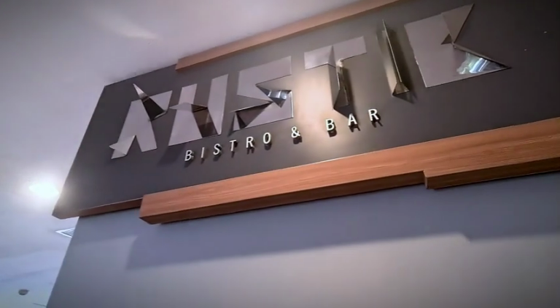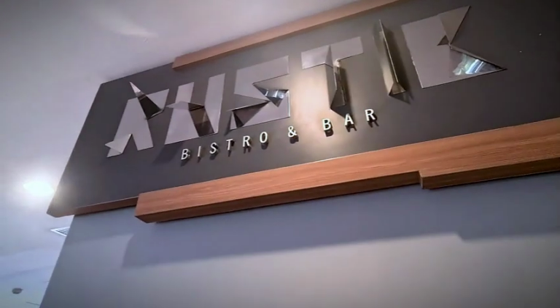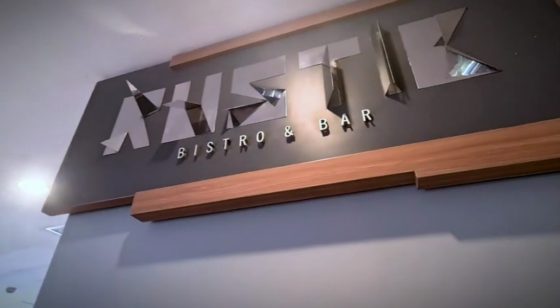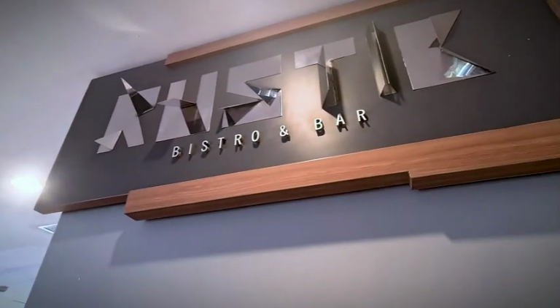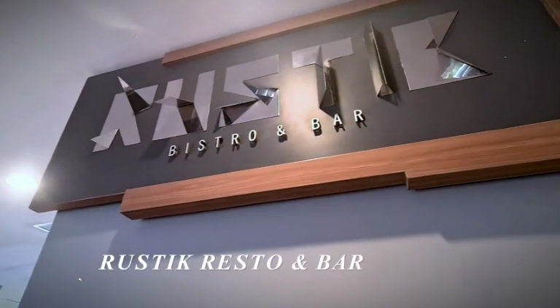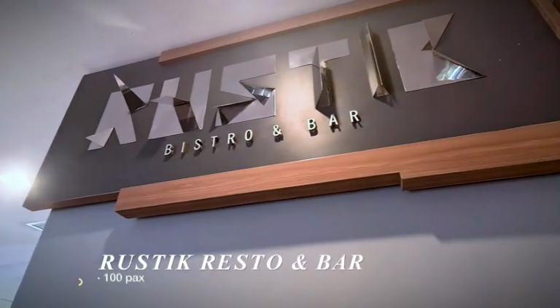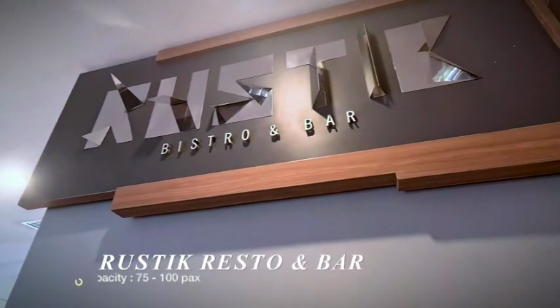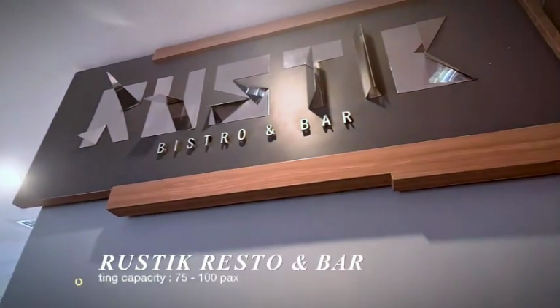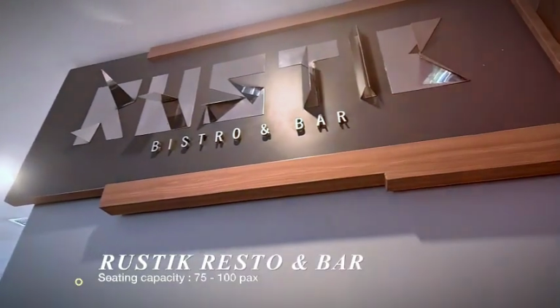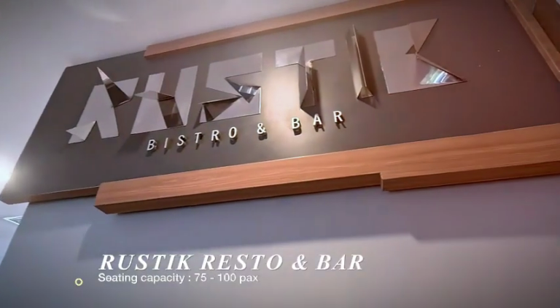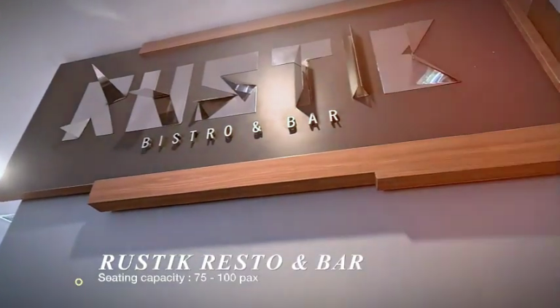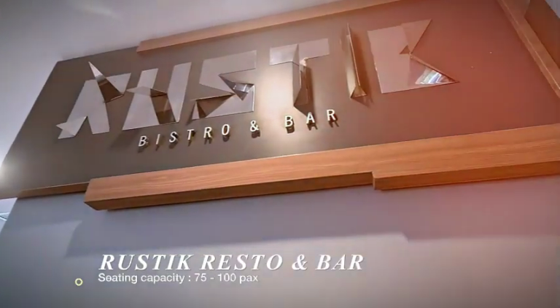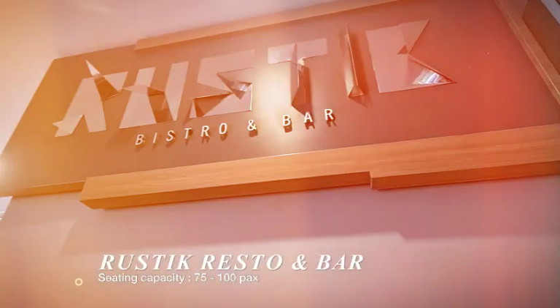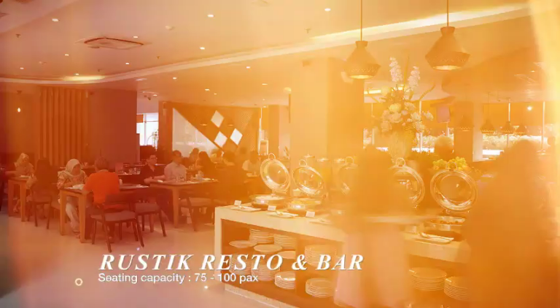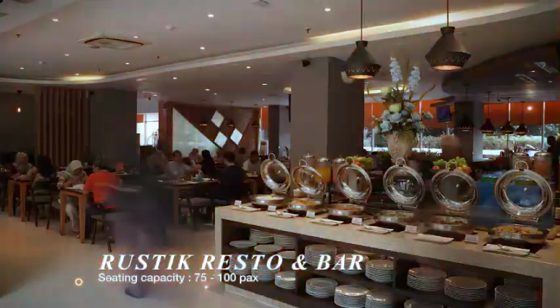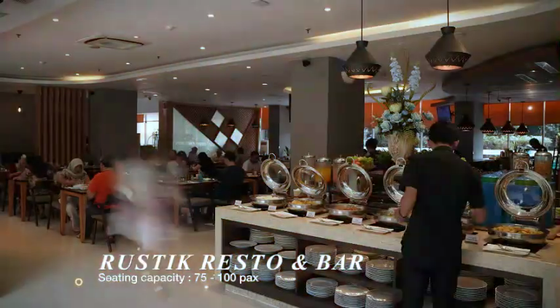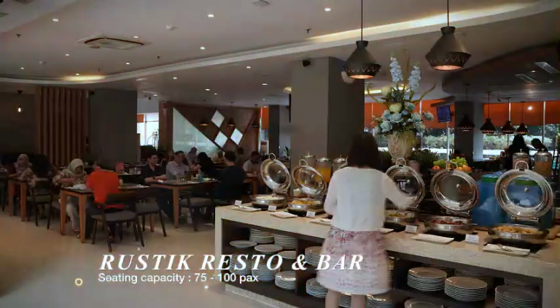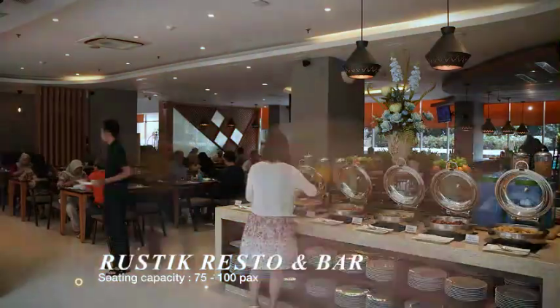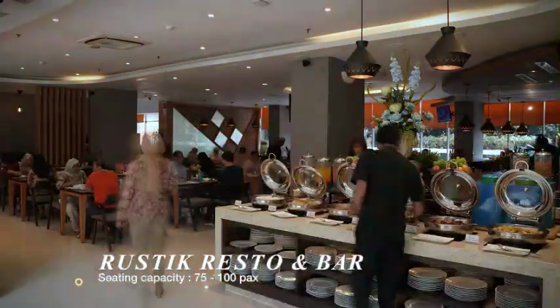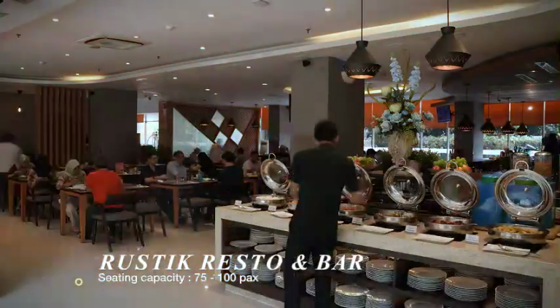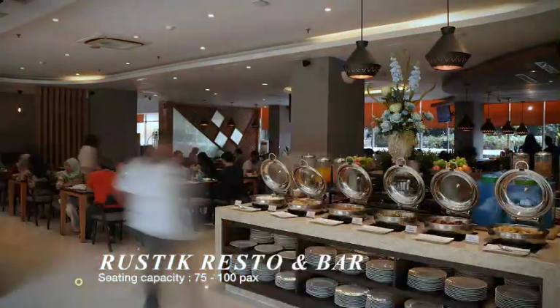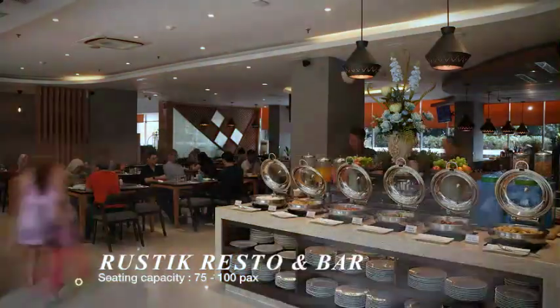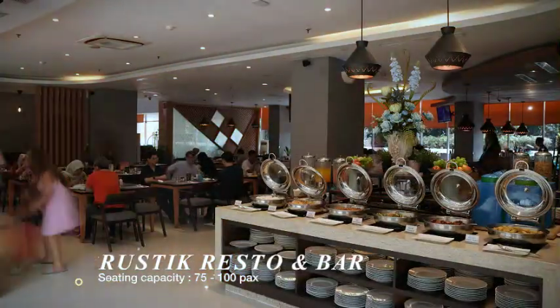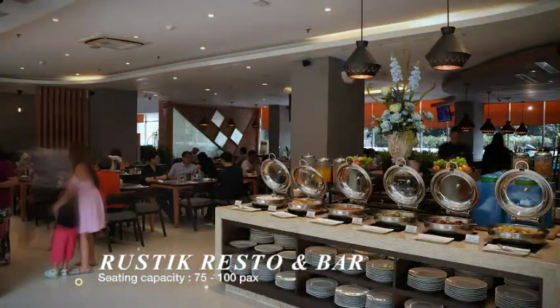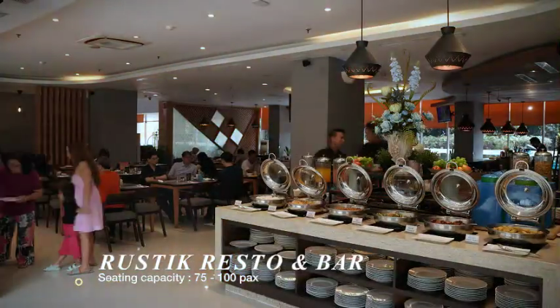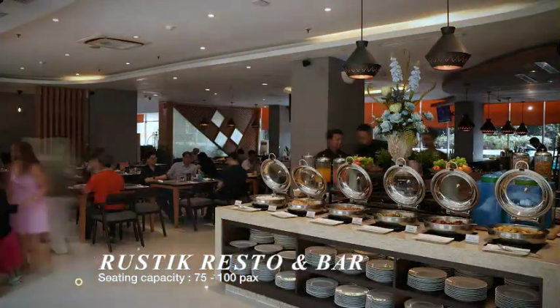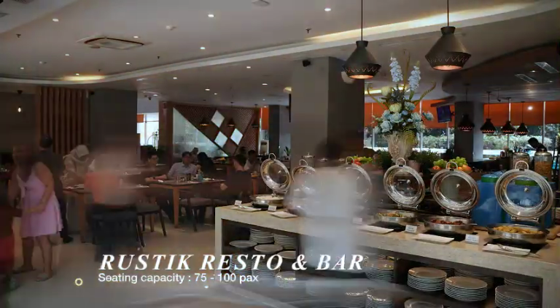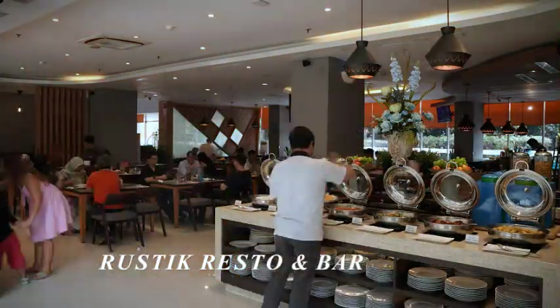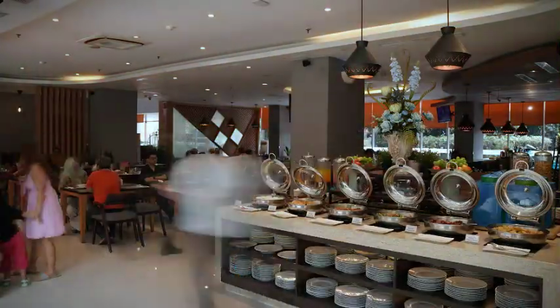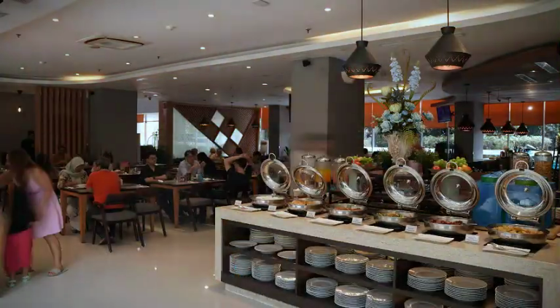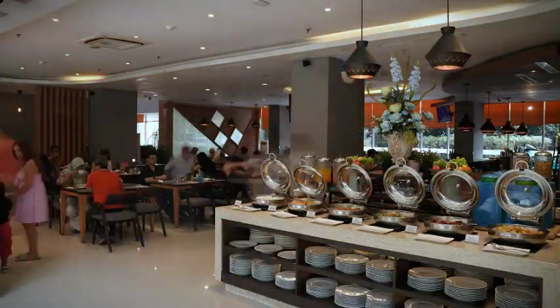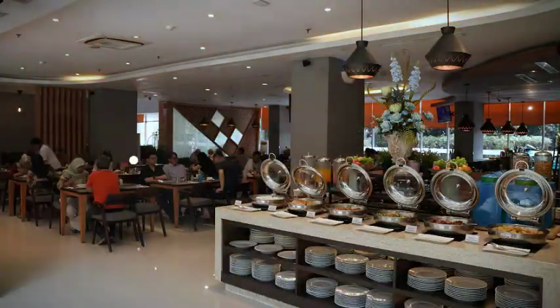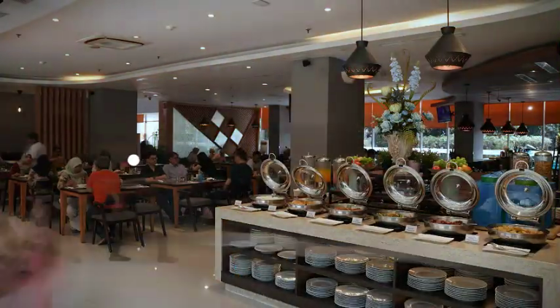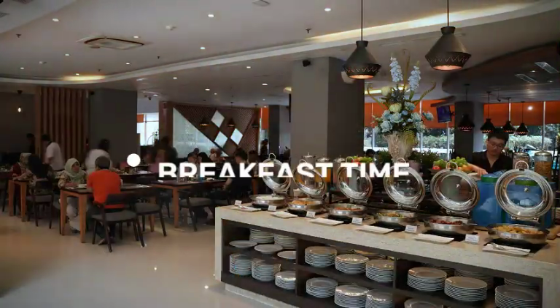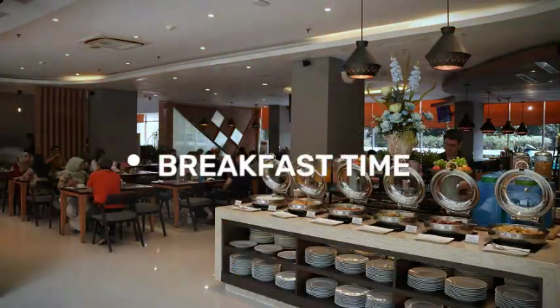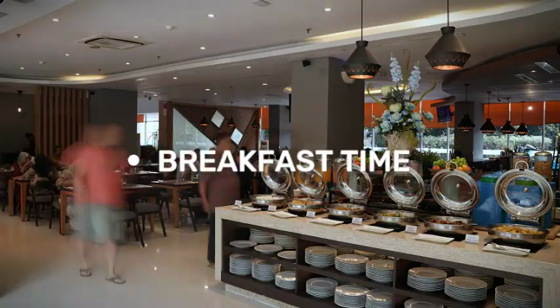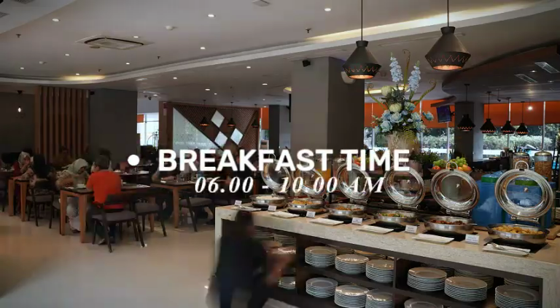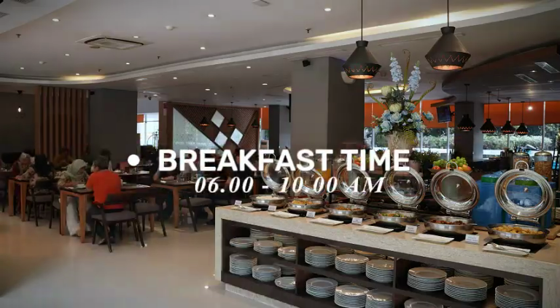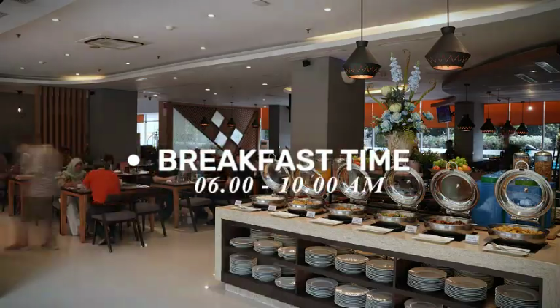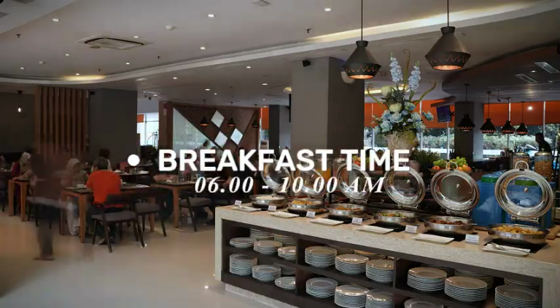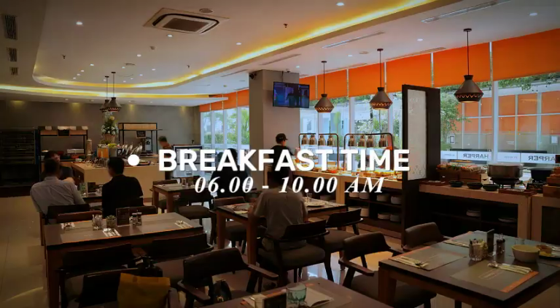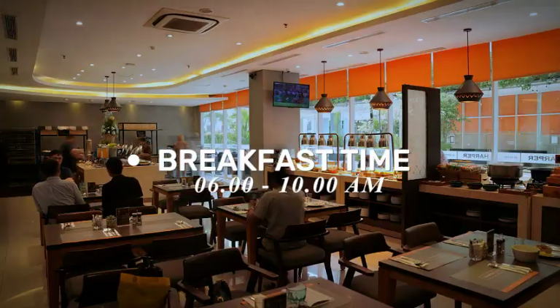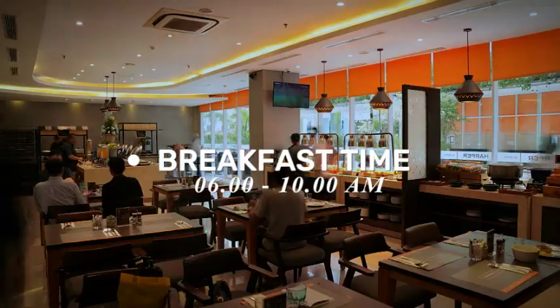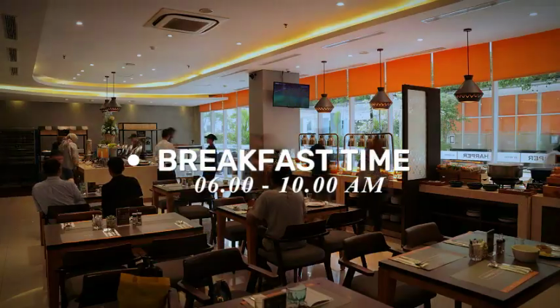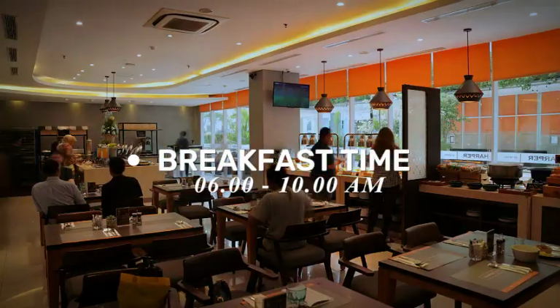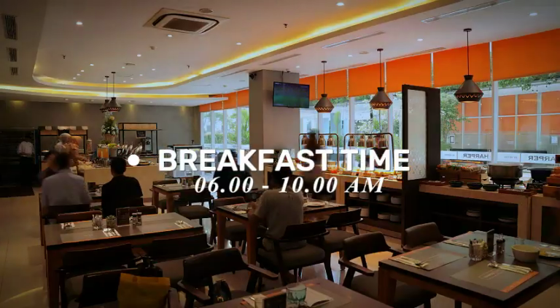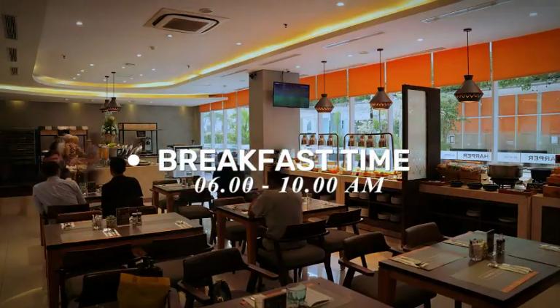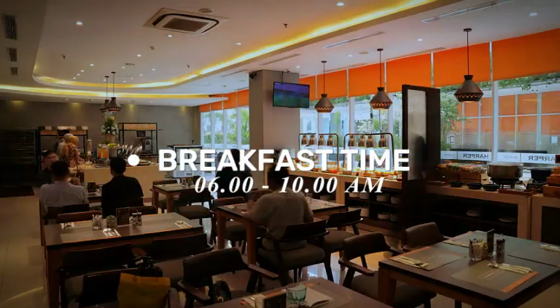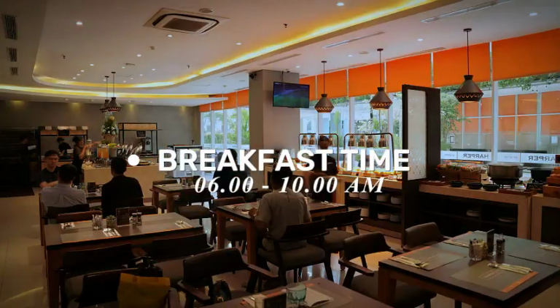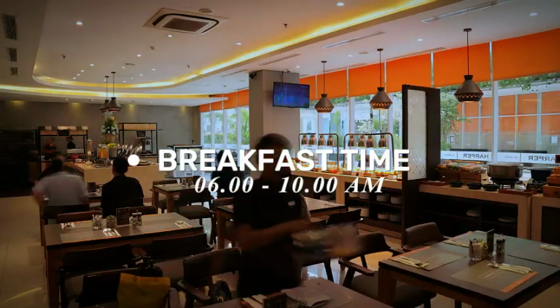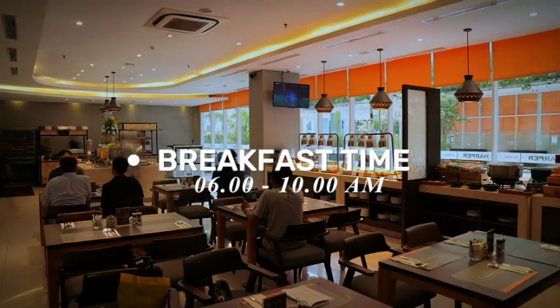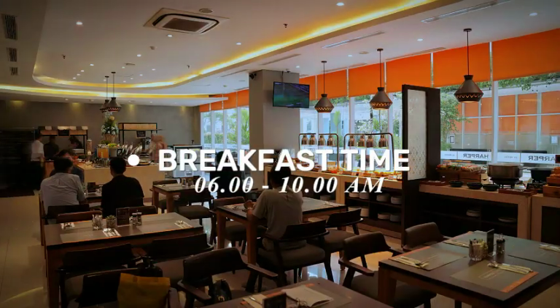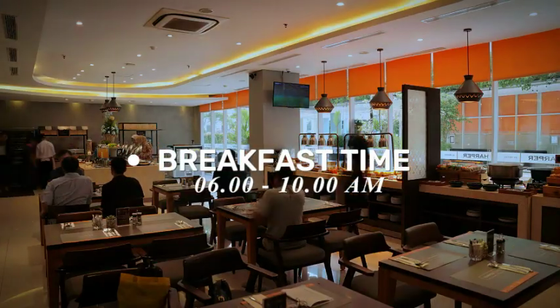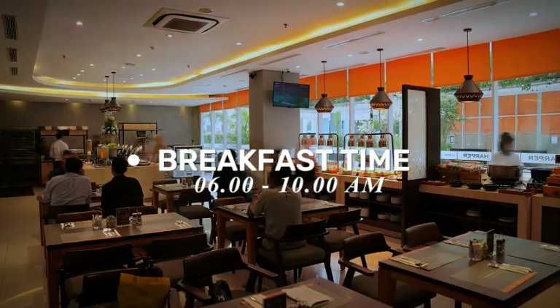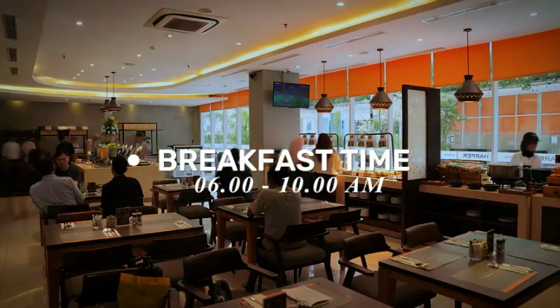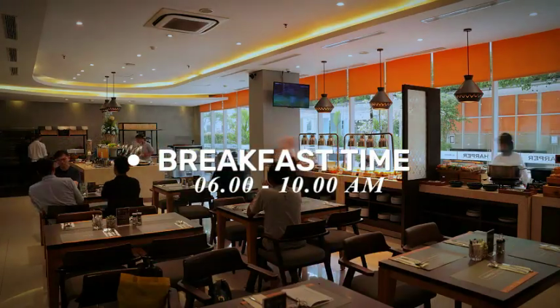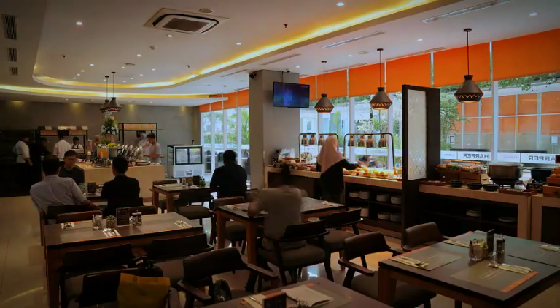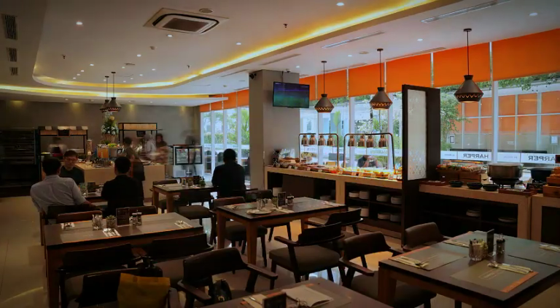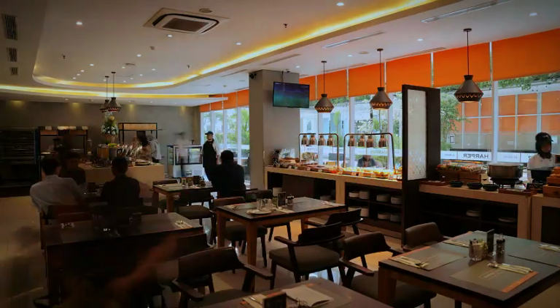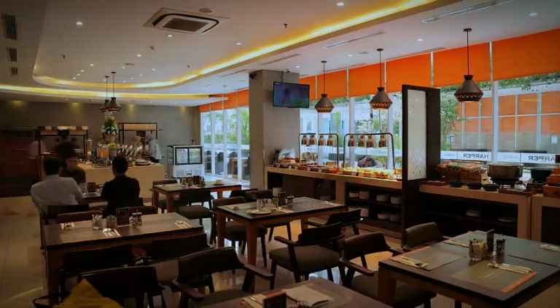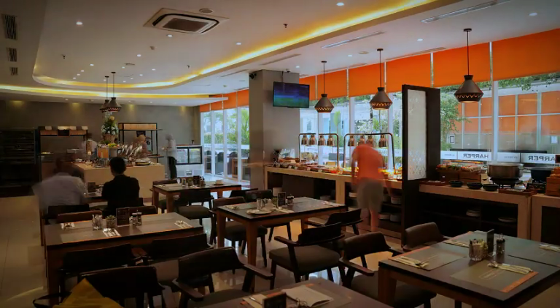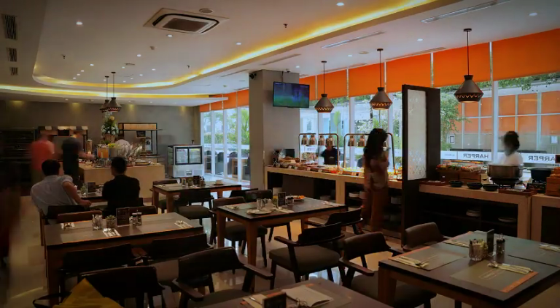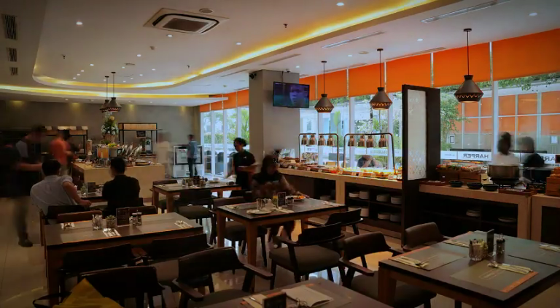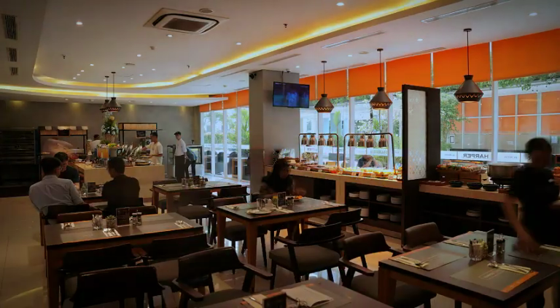Welcome to Rustic Resto and Bar. It's breakfast time, and we're open from 6:00 until 10 o'clock AM.